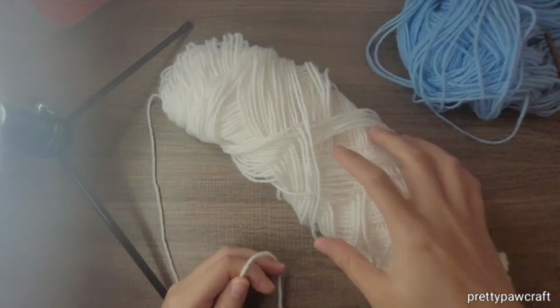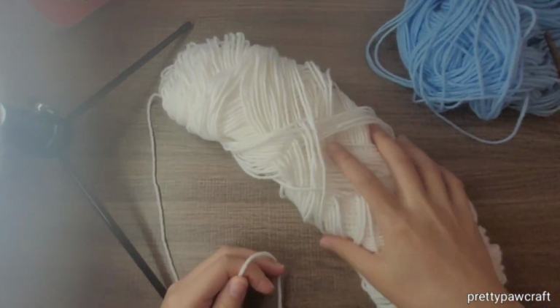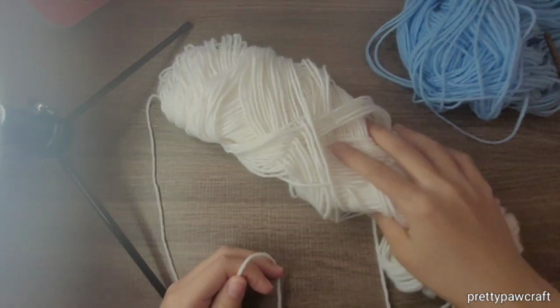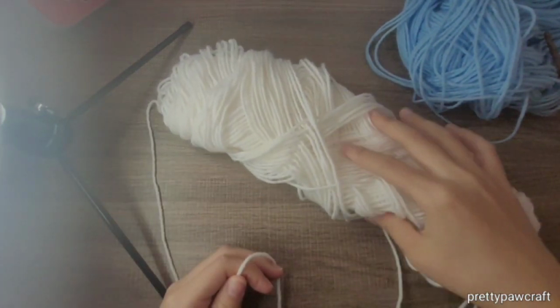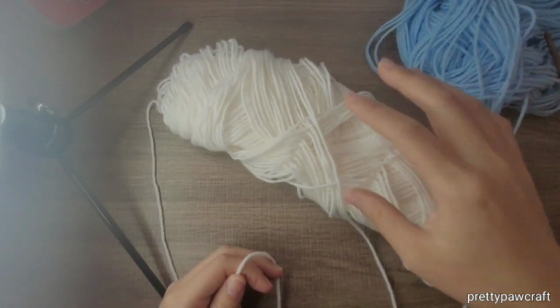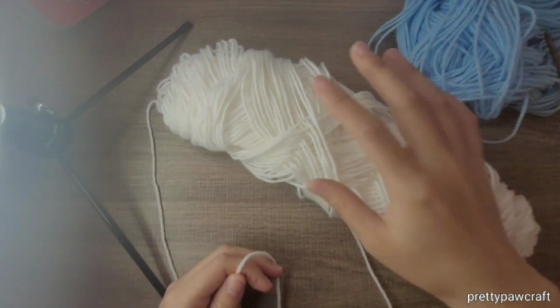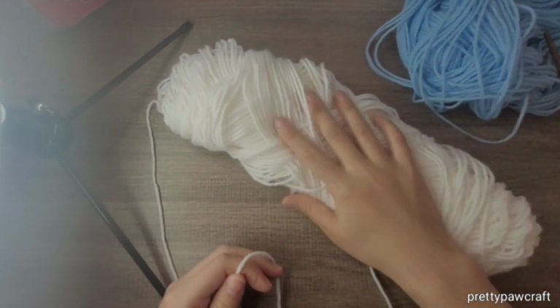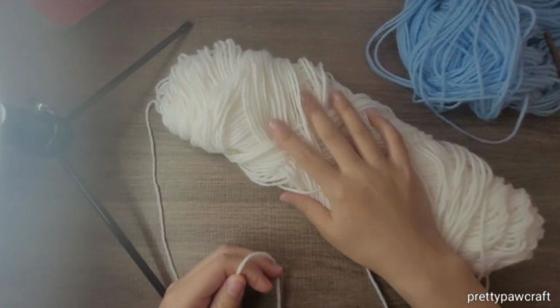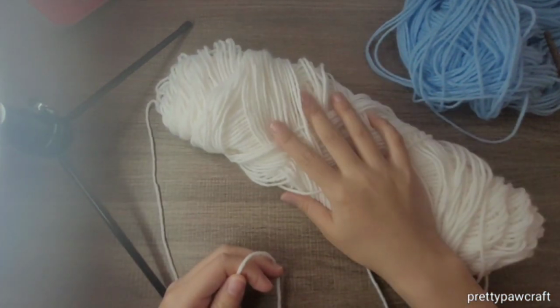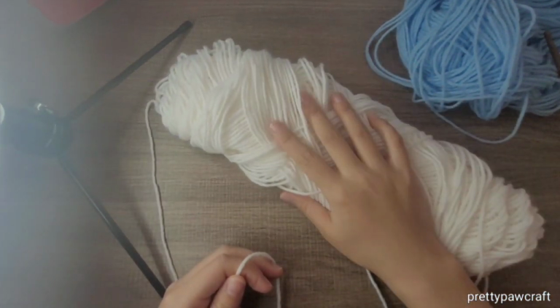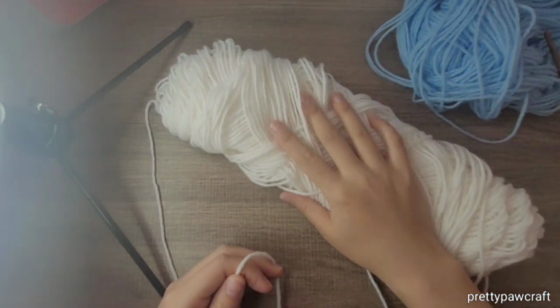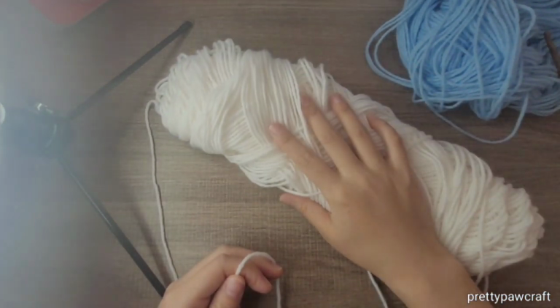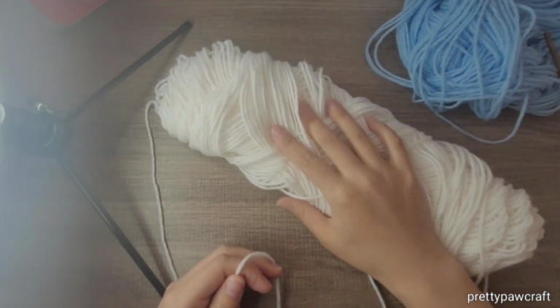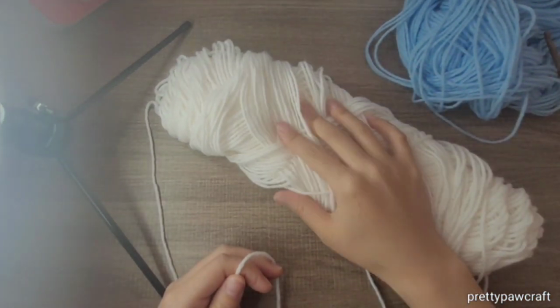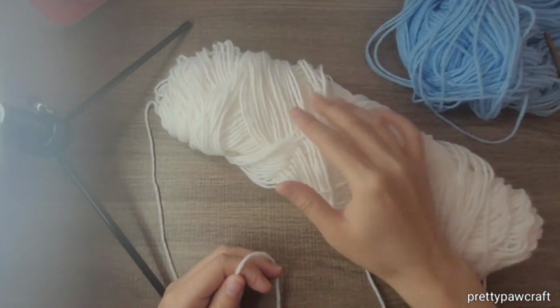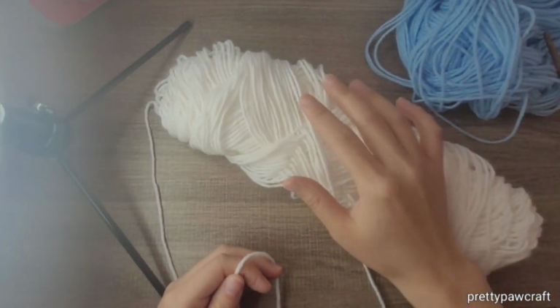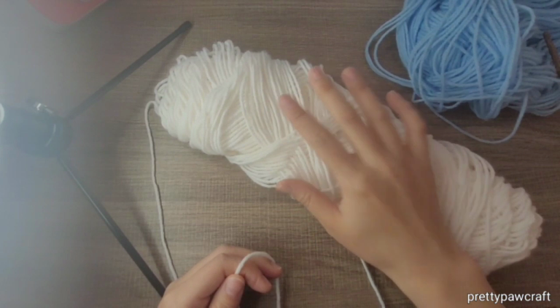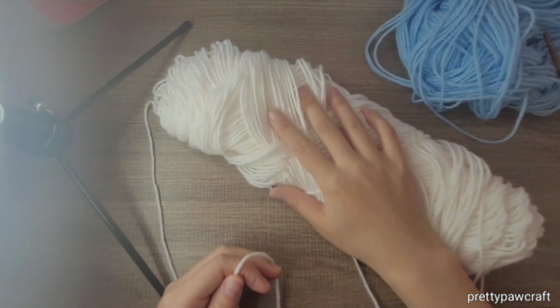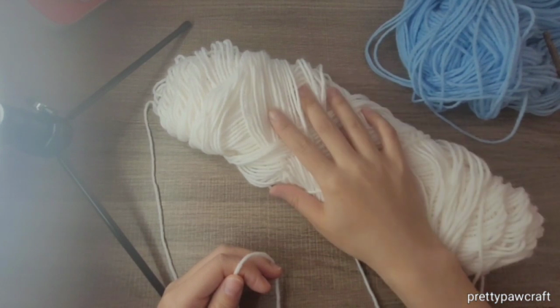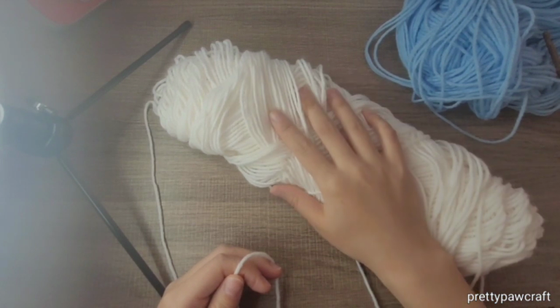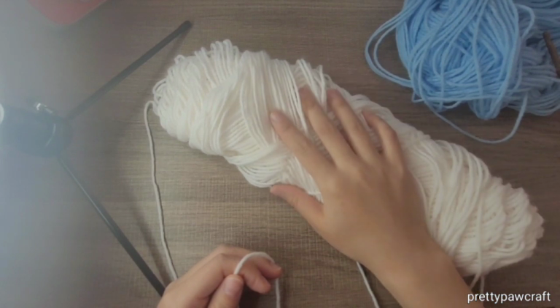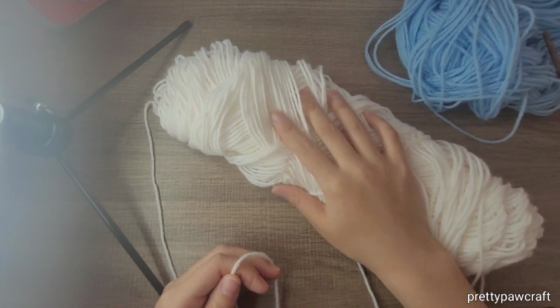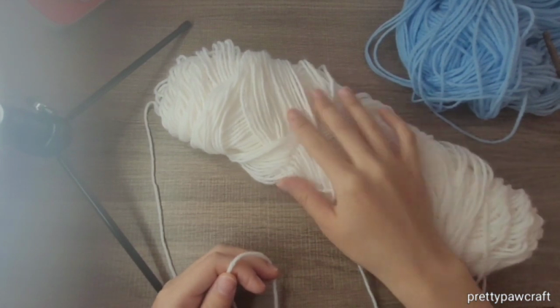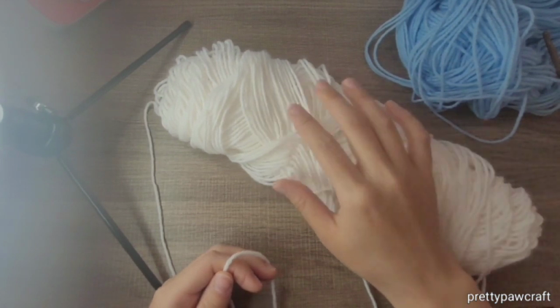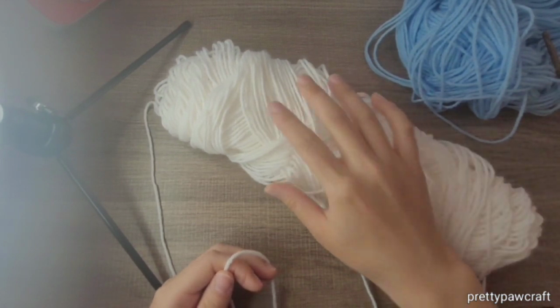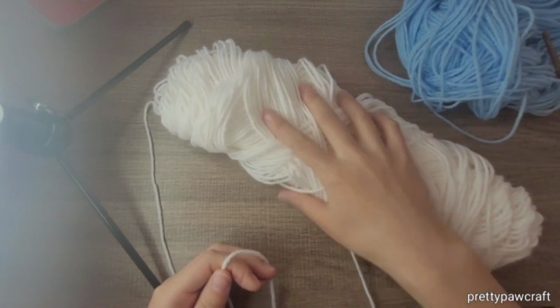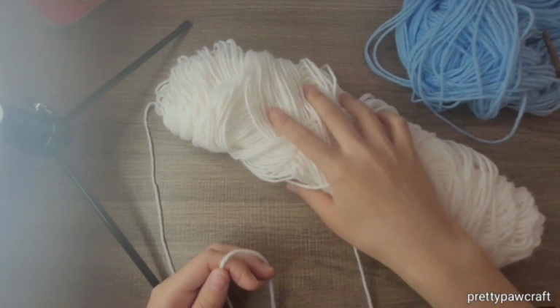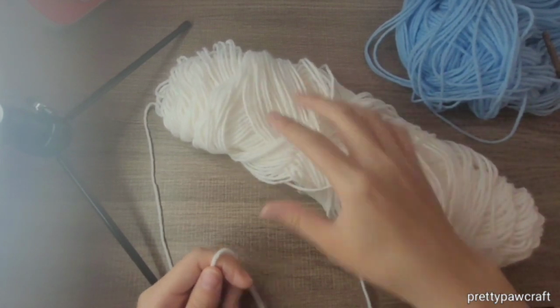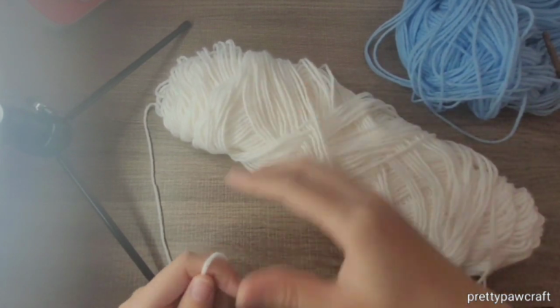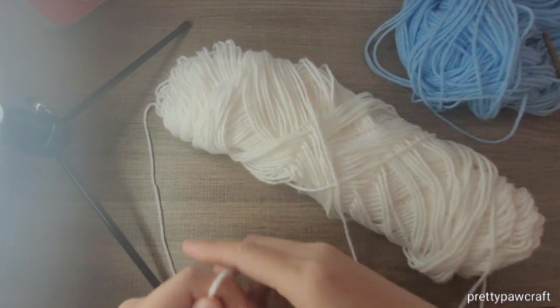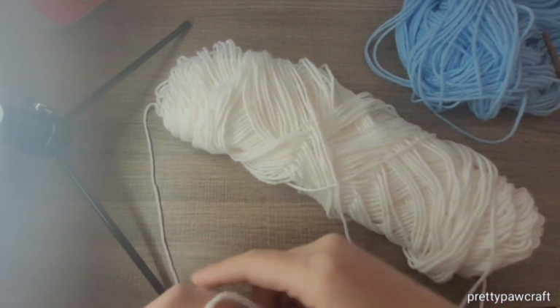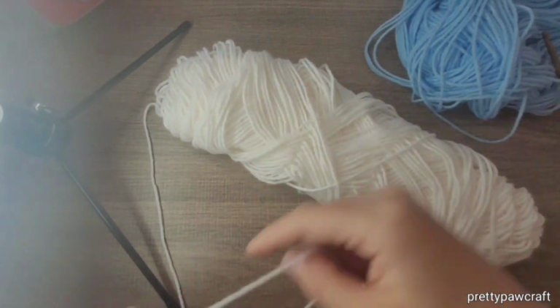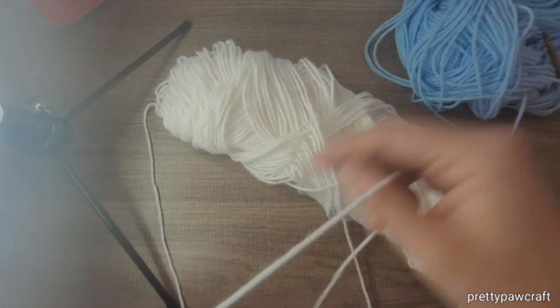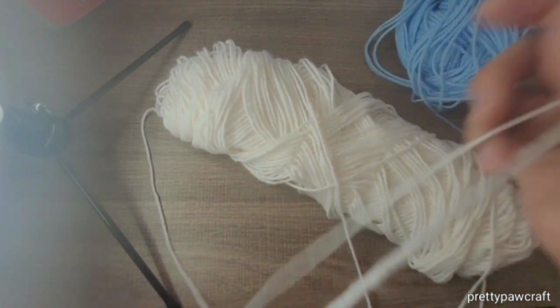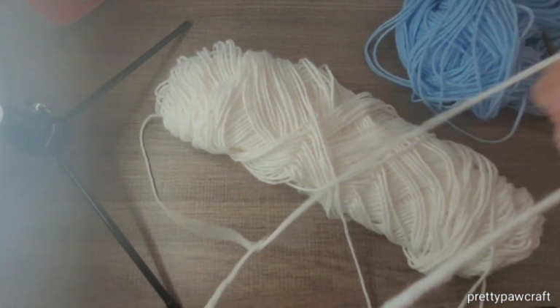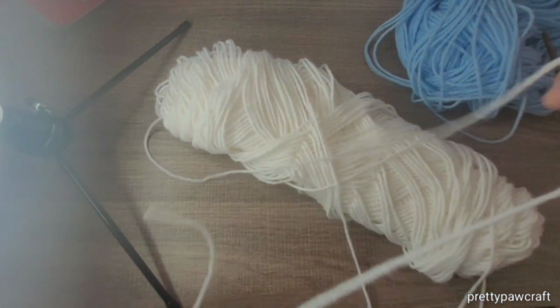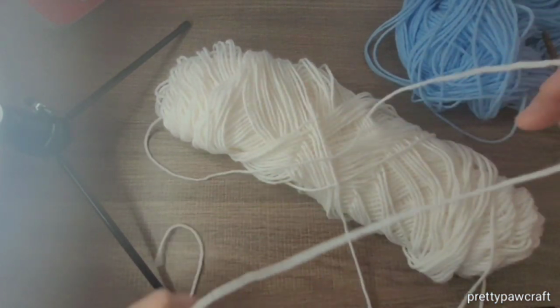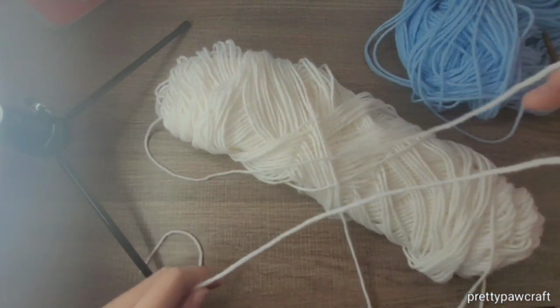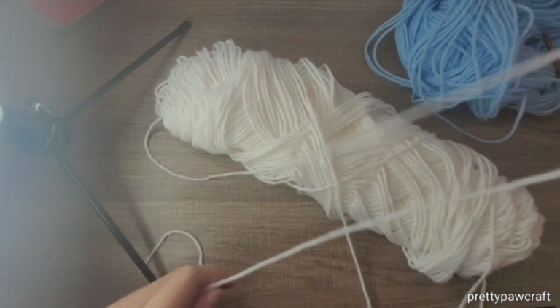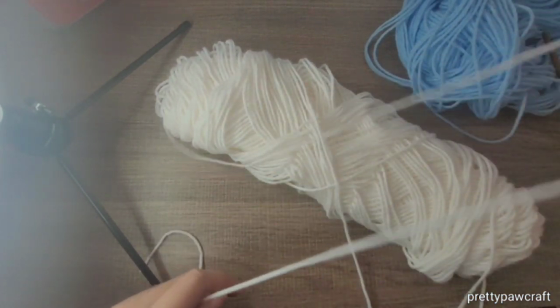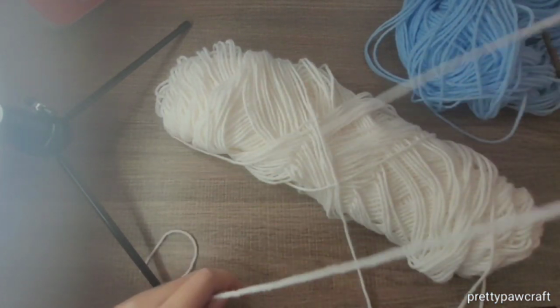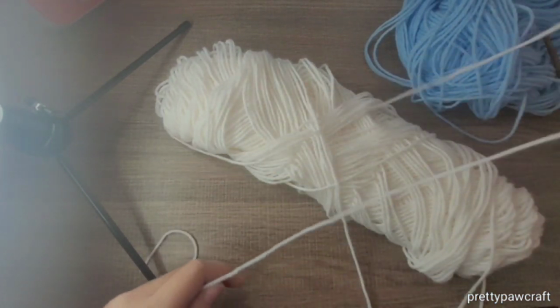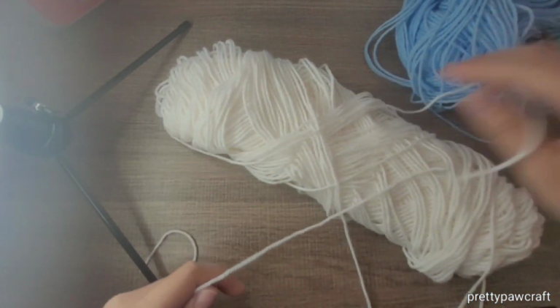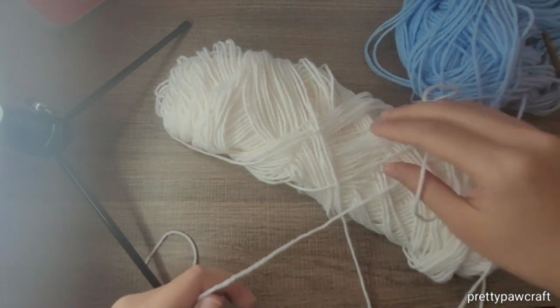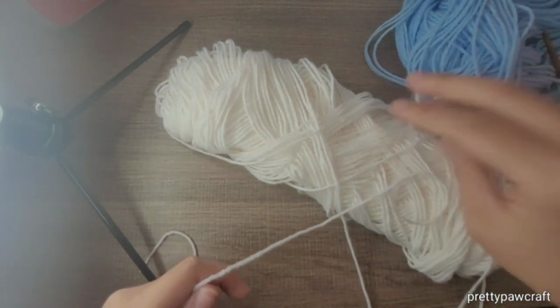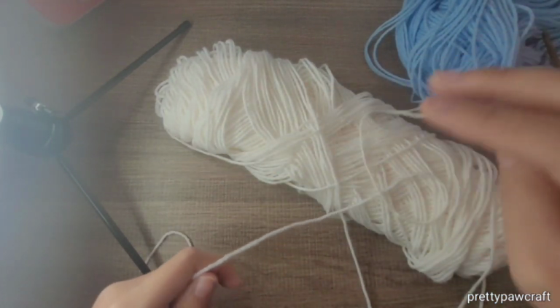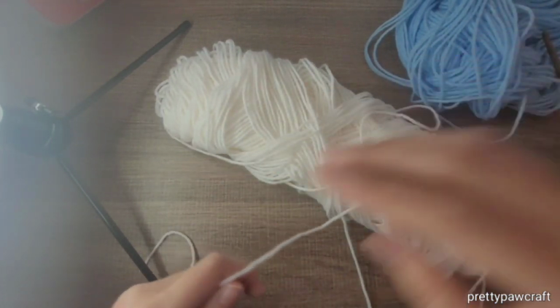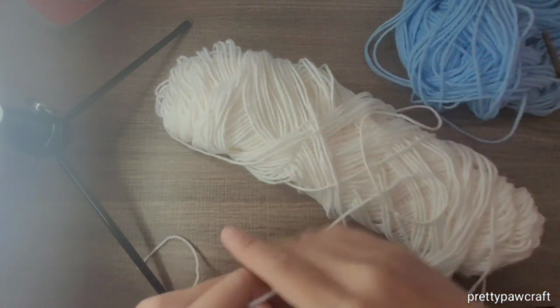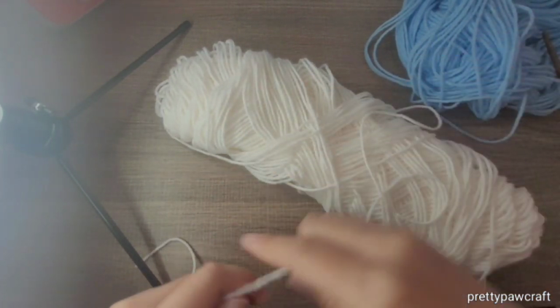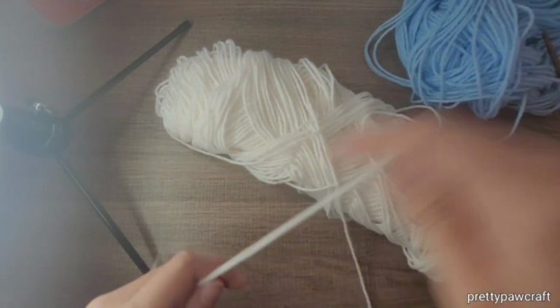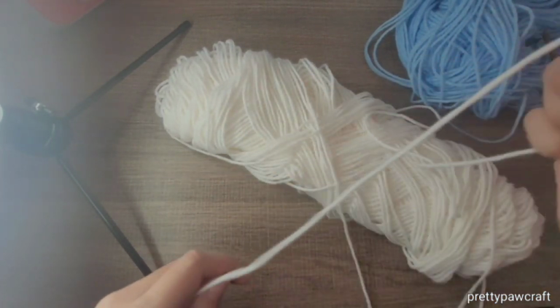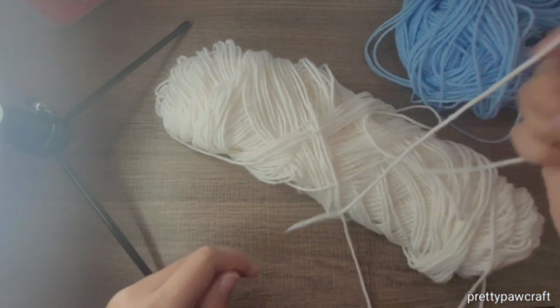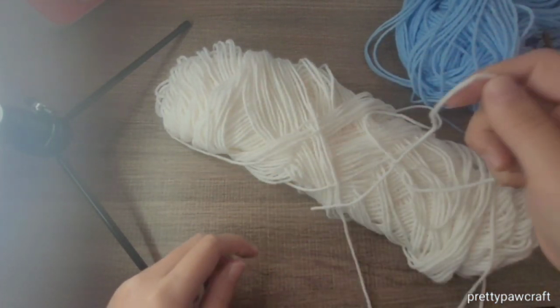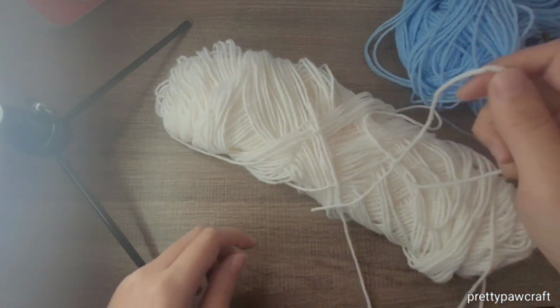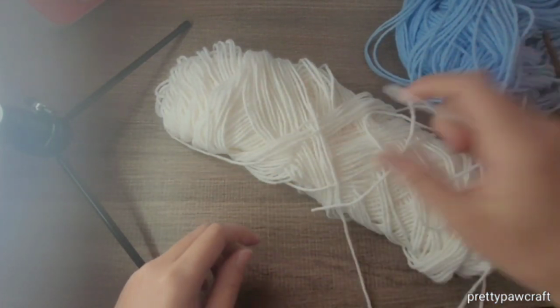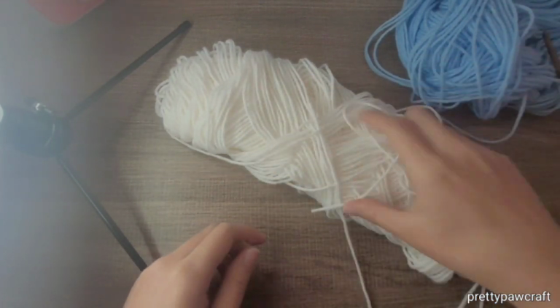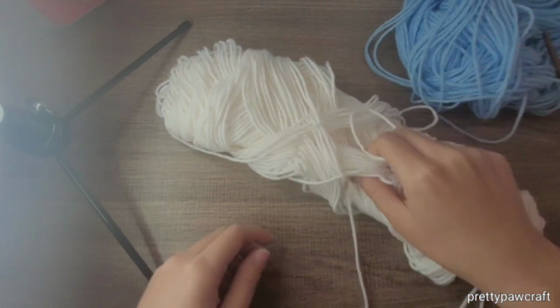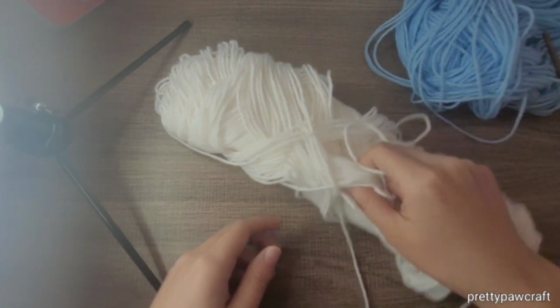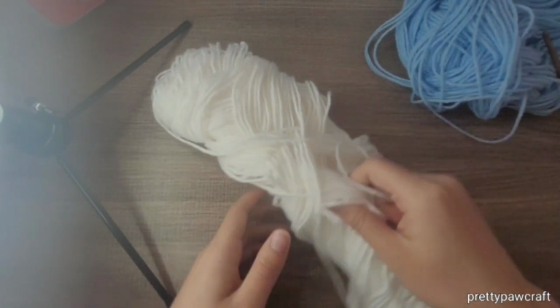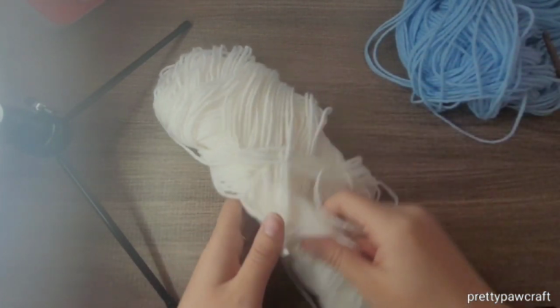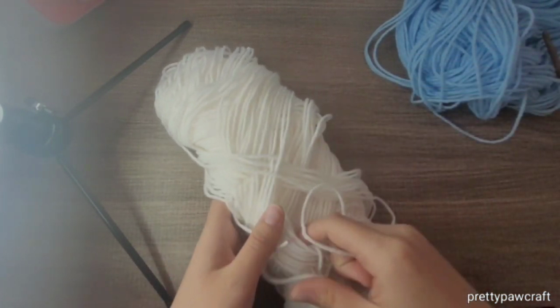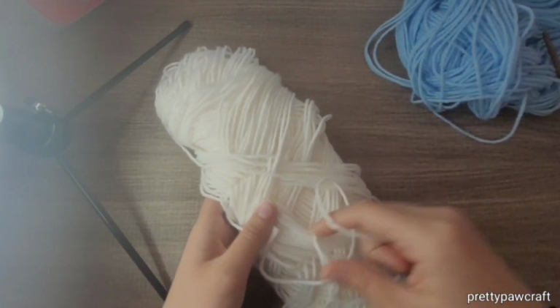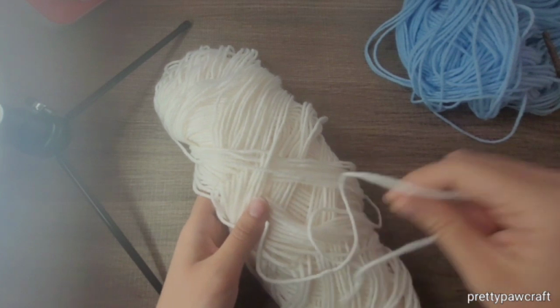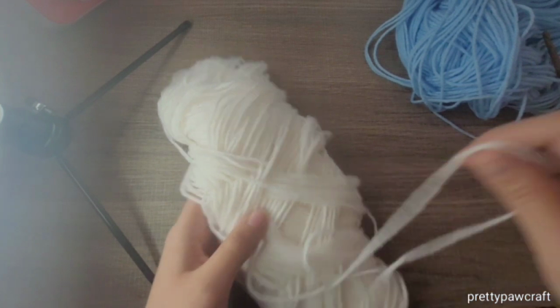This is a medium weight yarn. This time I'll be making the ears bigger.